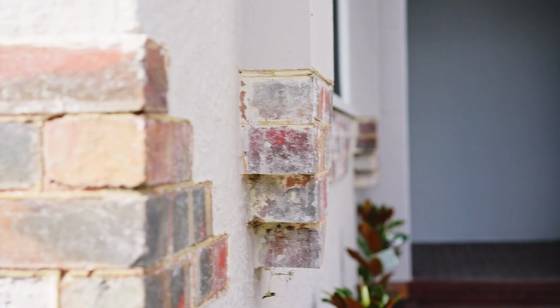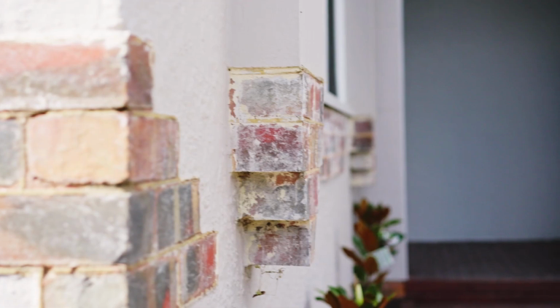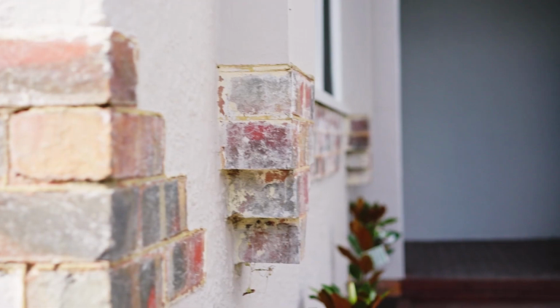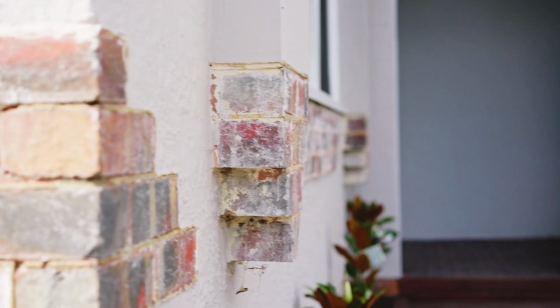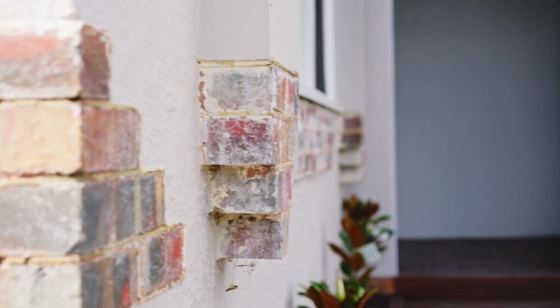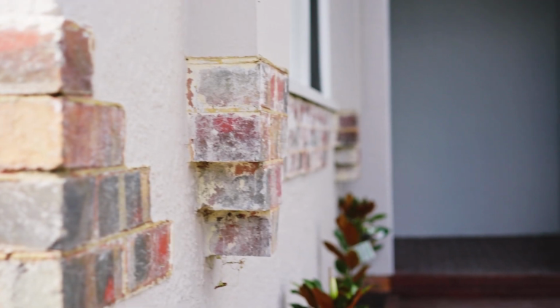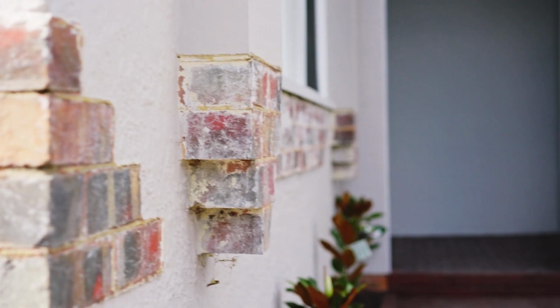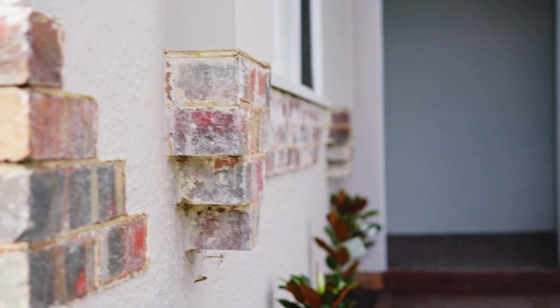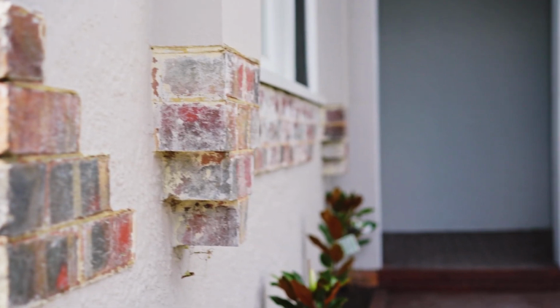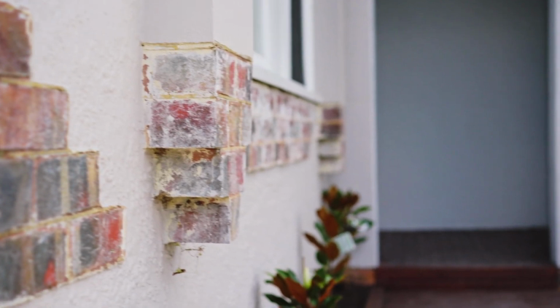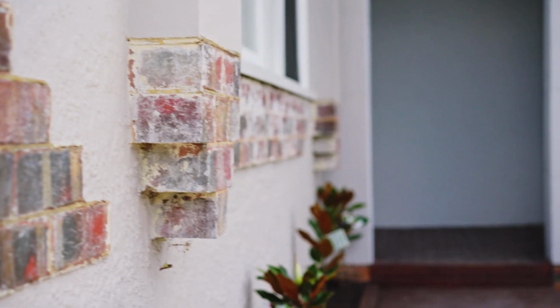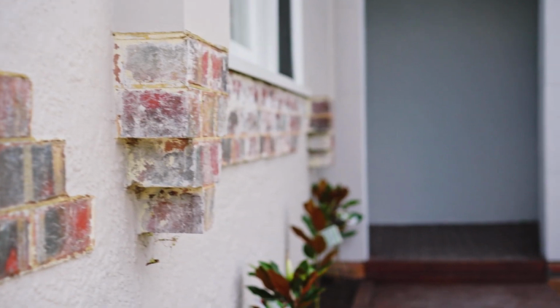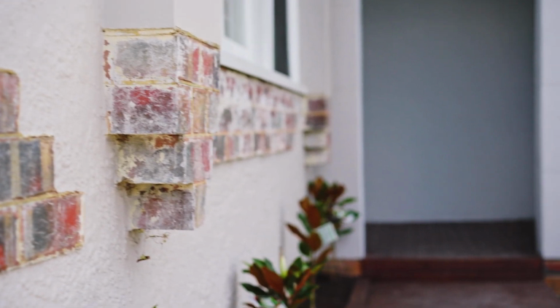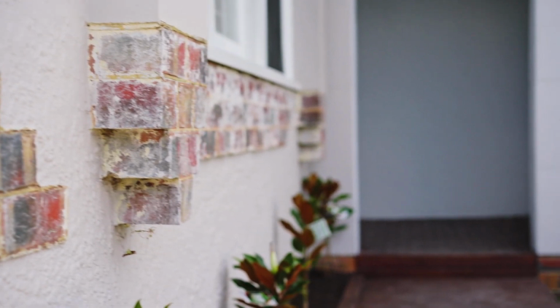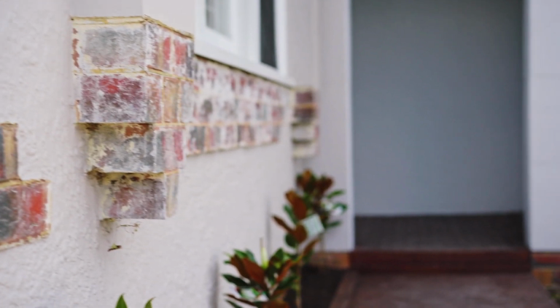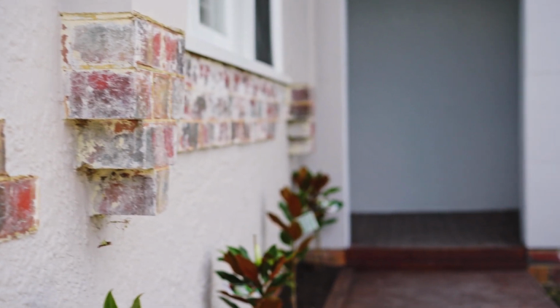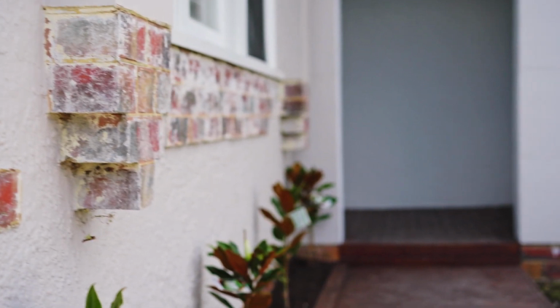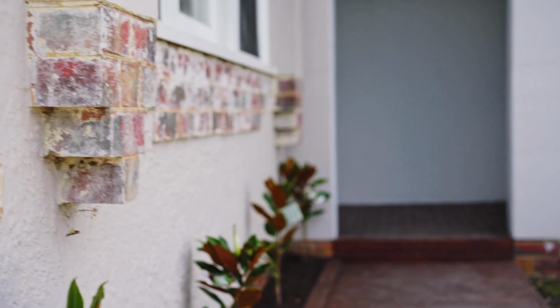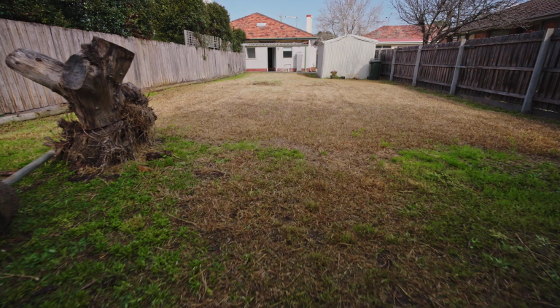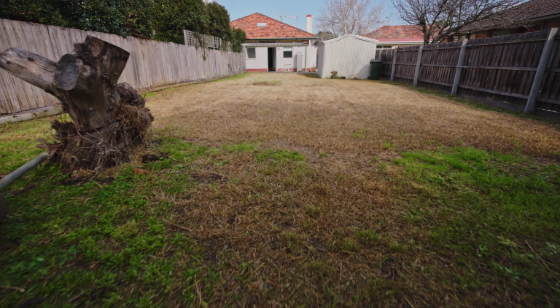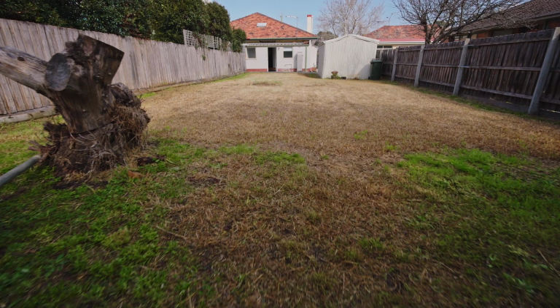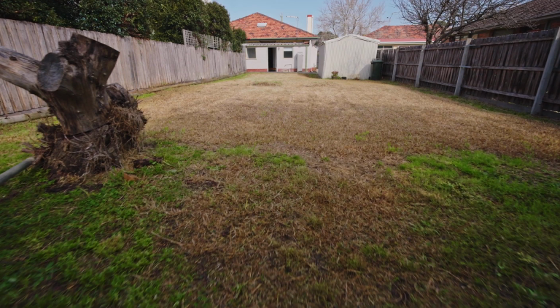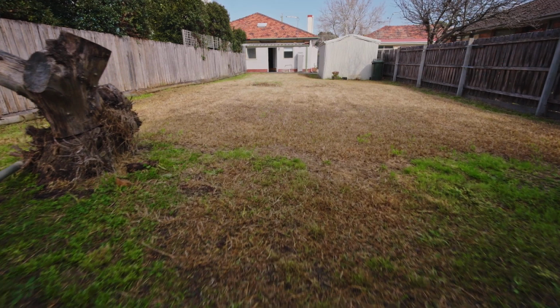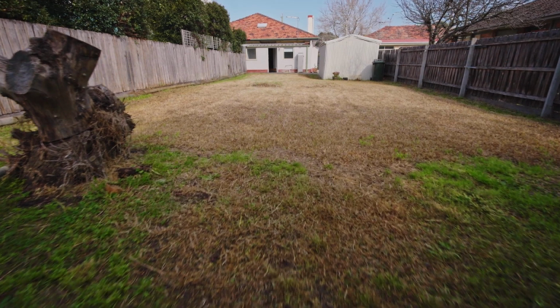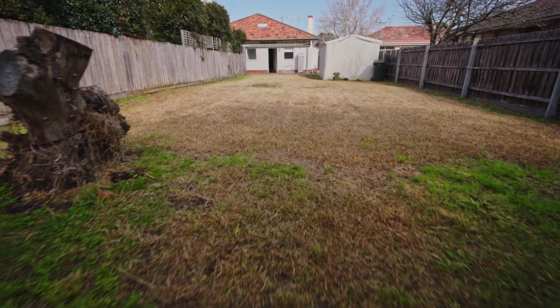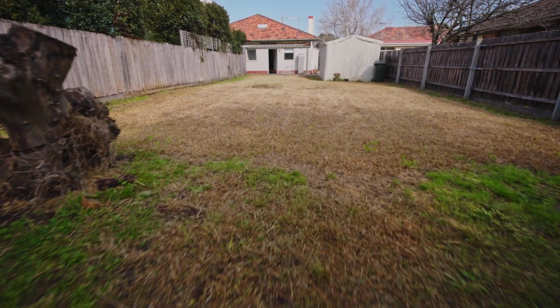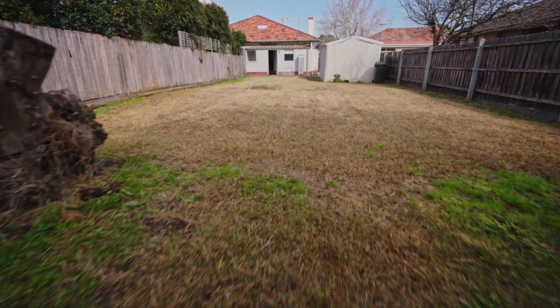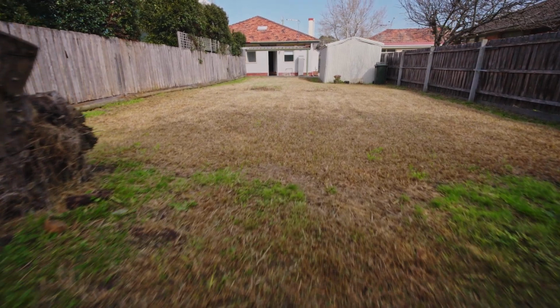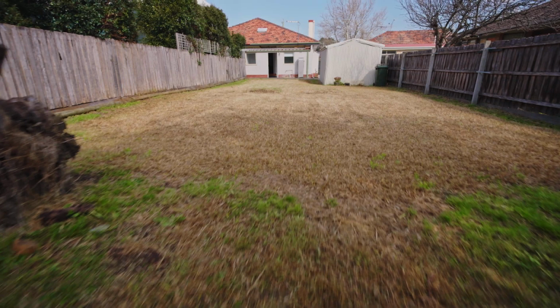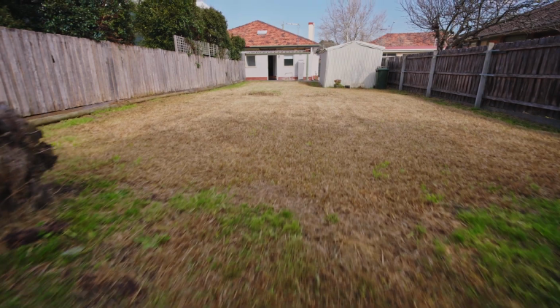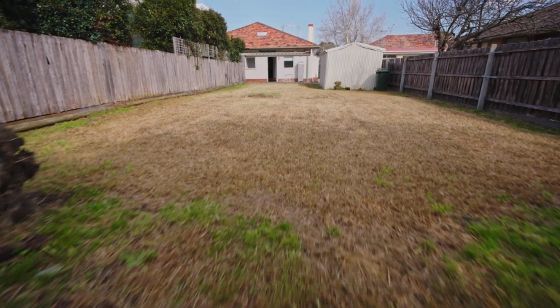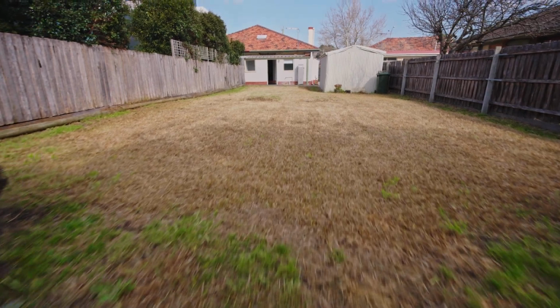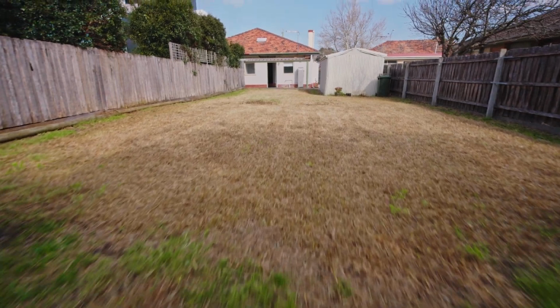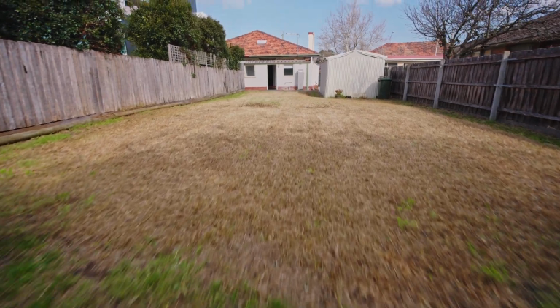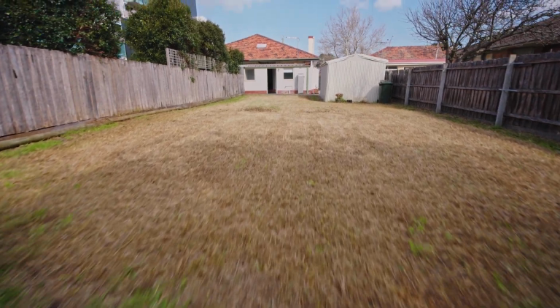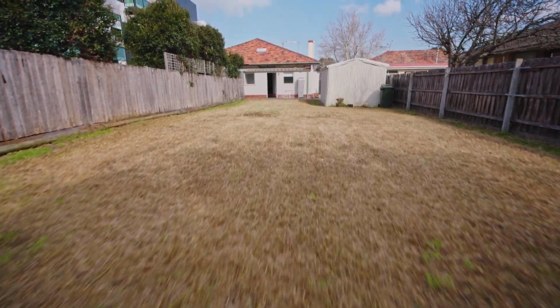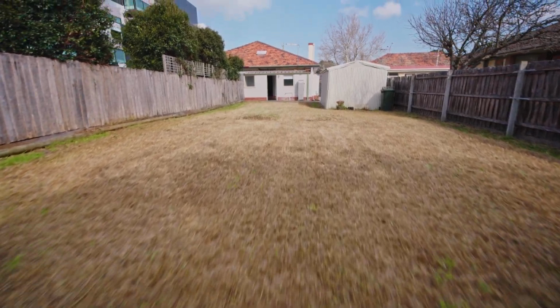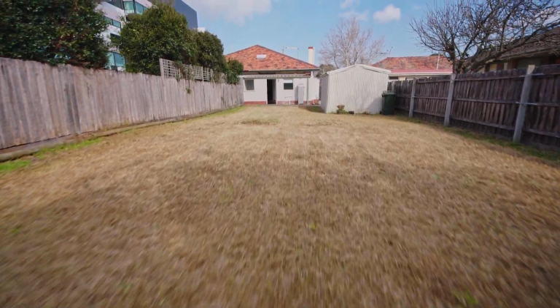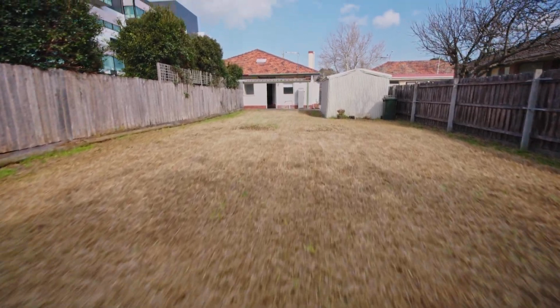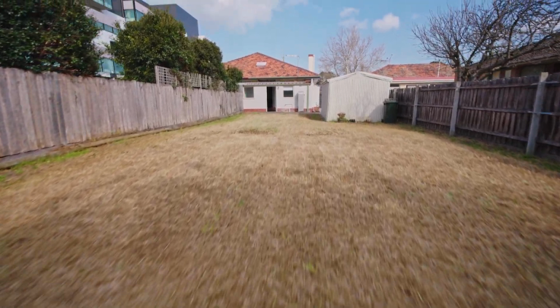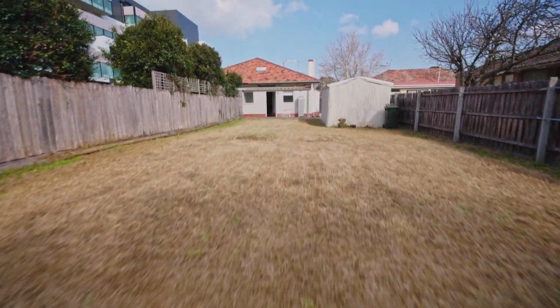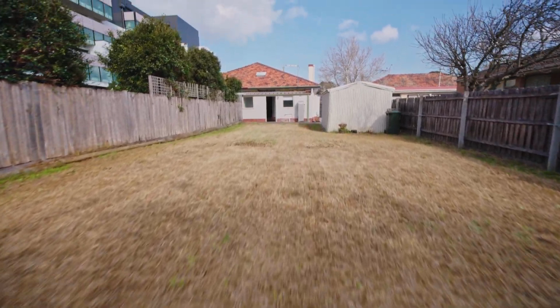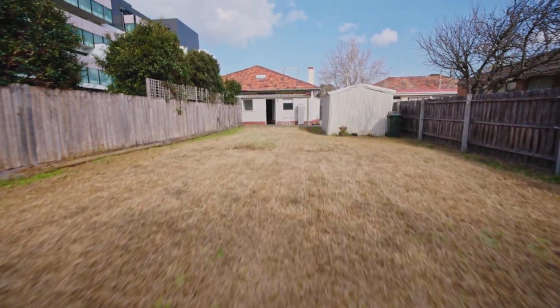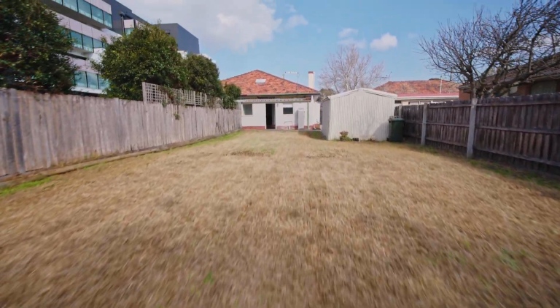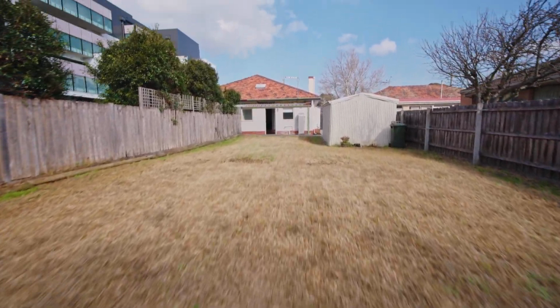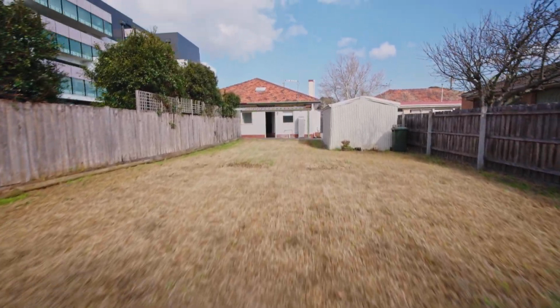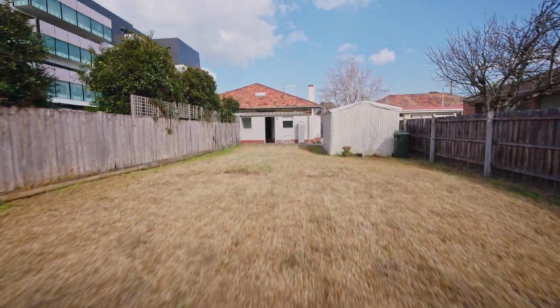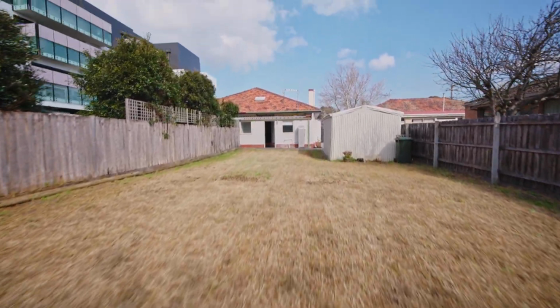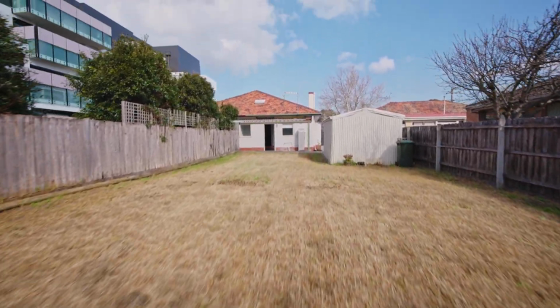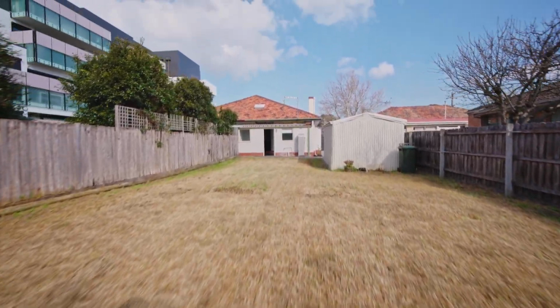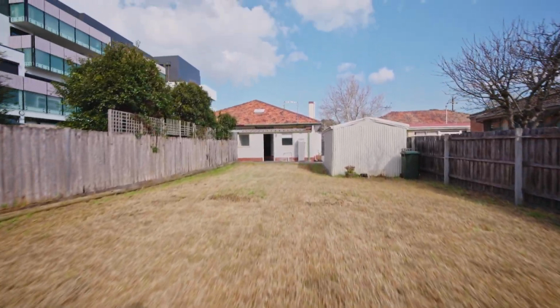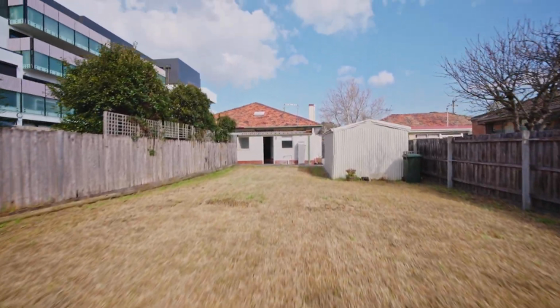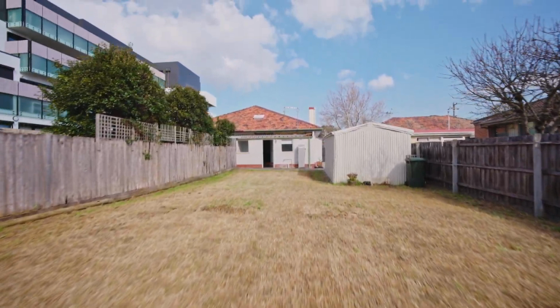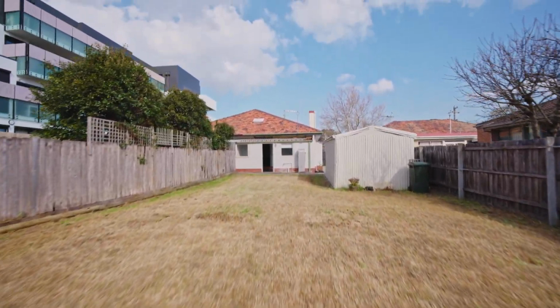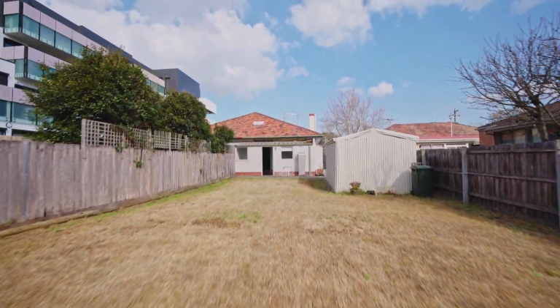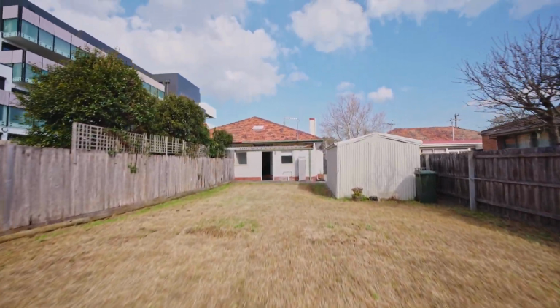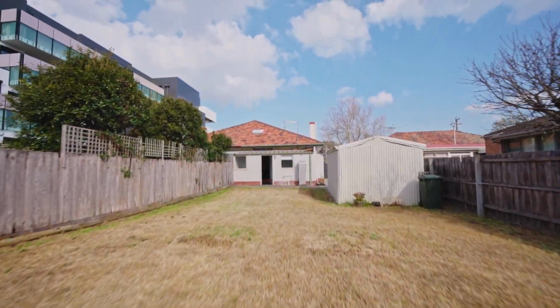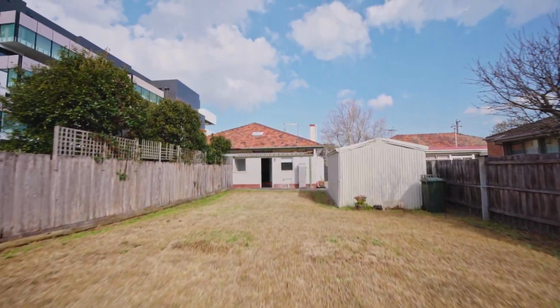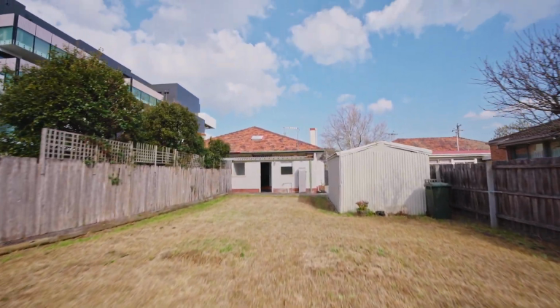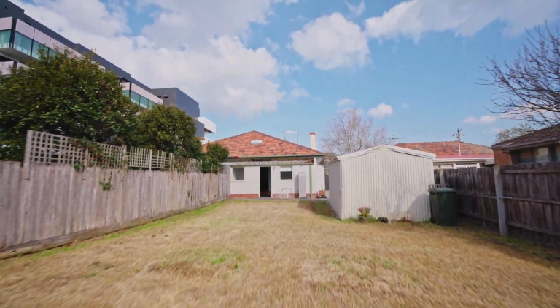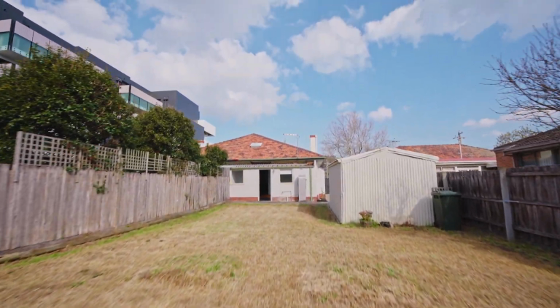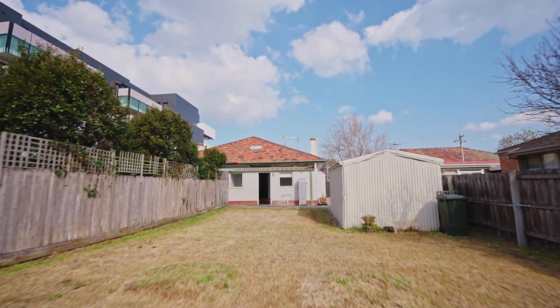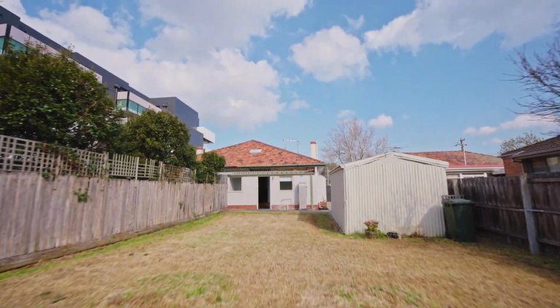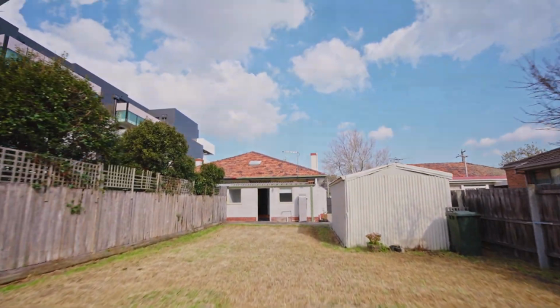Situated in a residential growth zone and boasting an enormous rear yard, this home is equally attractive for future redevelopment.